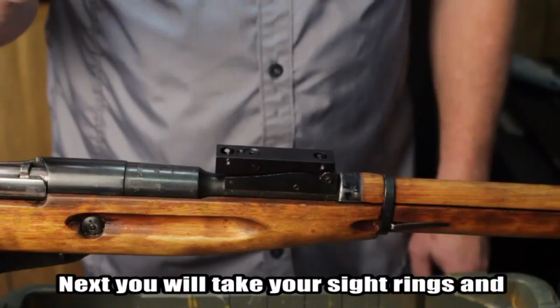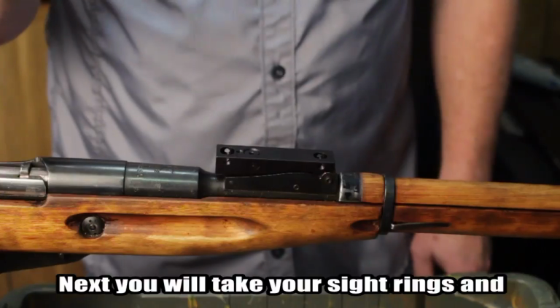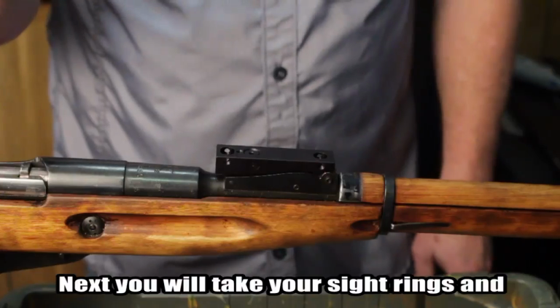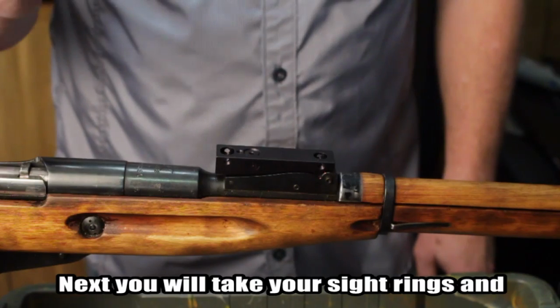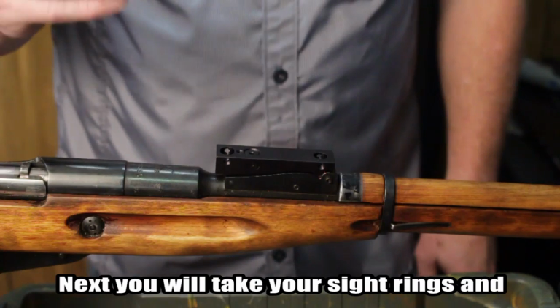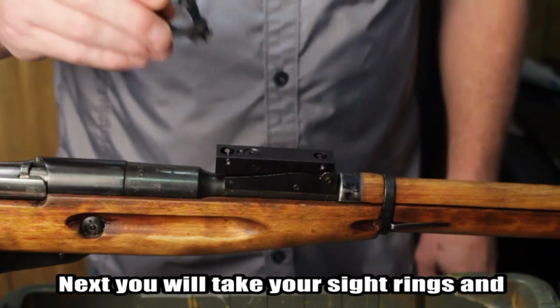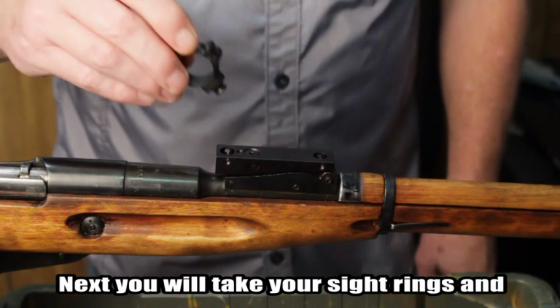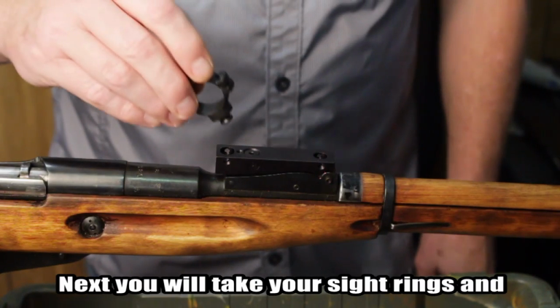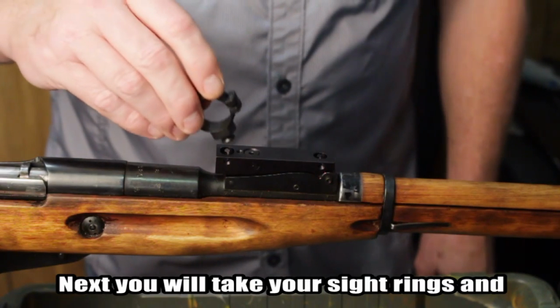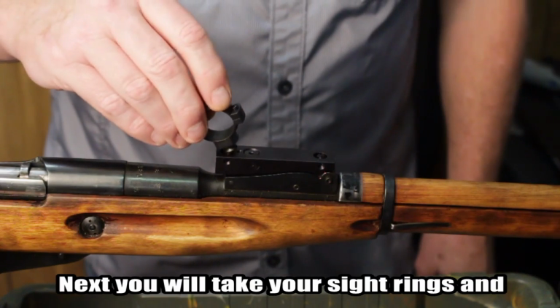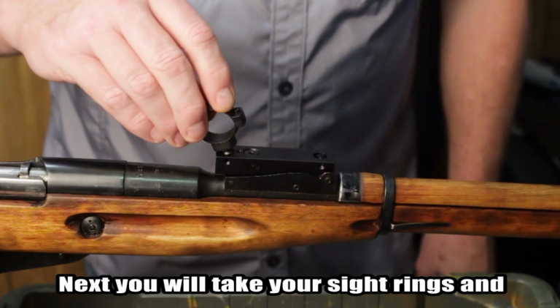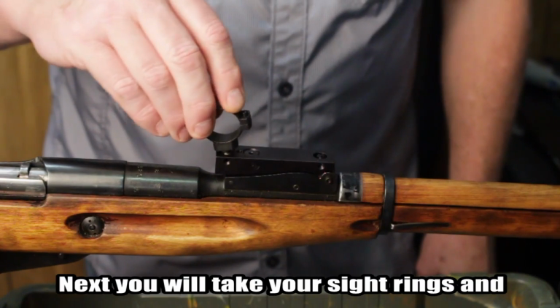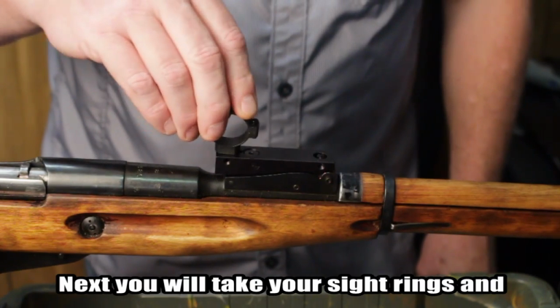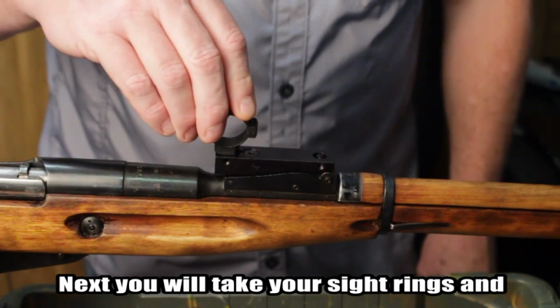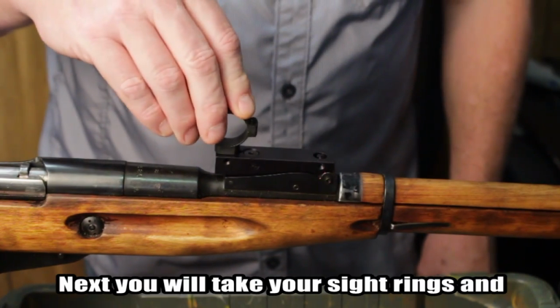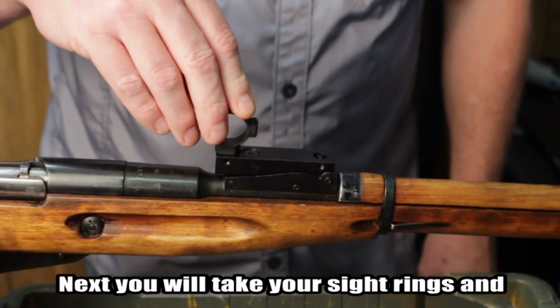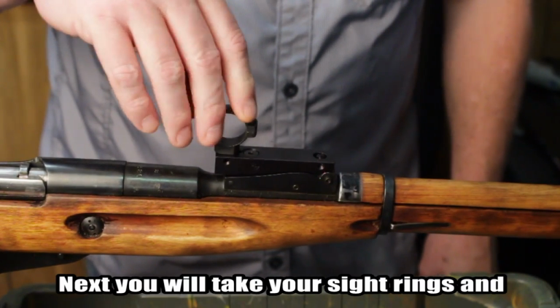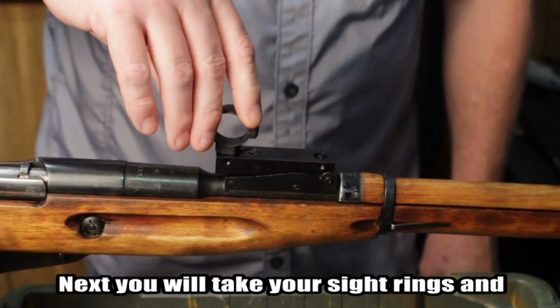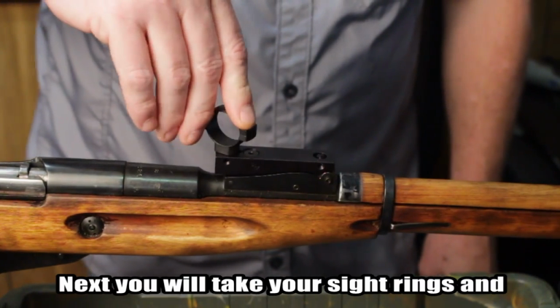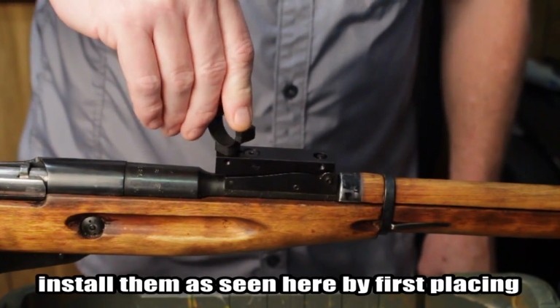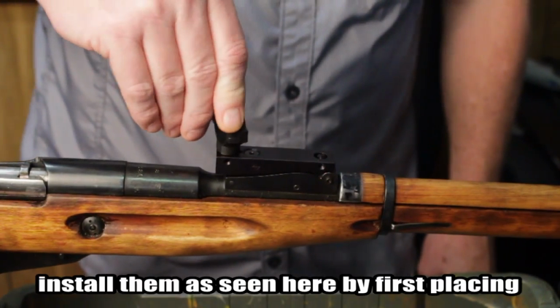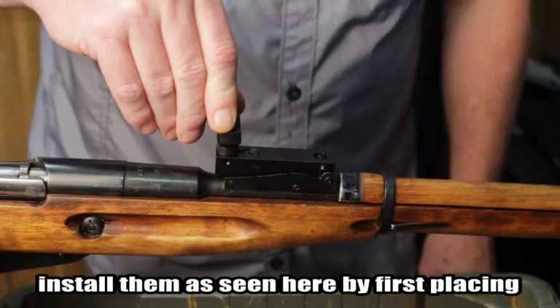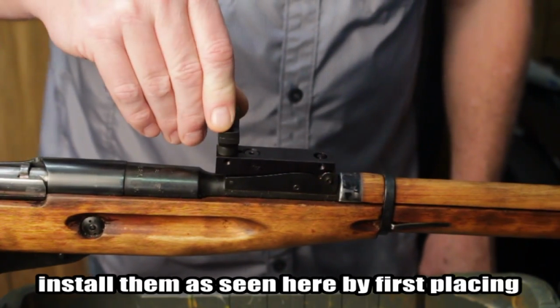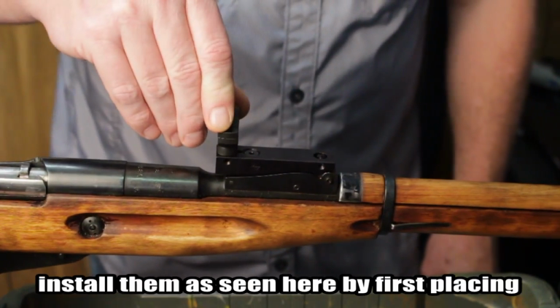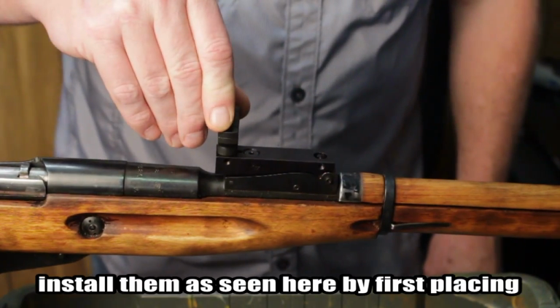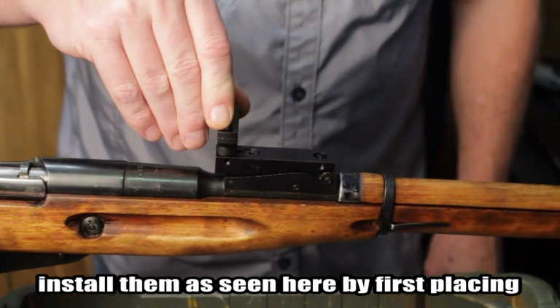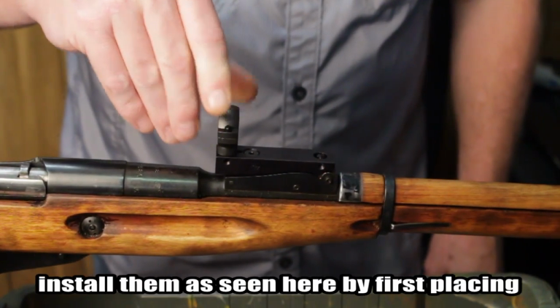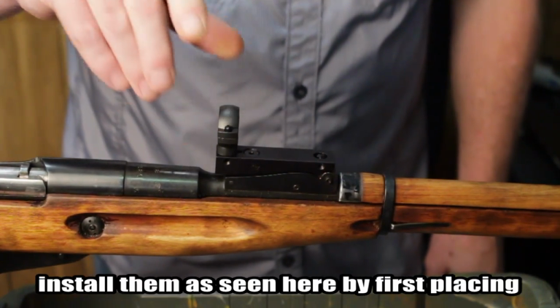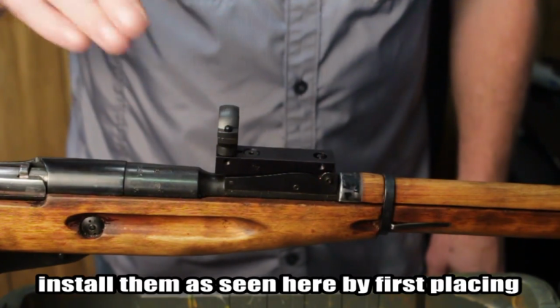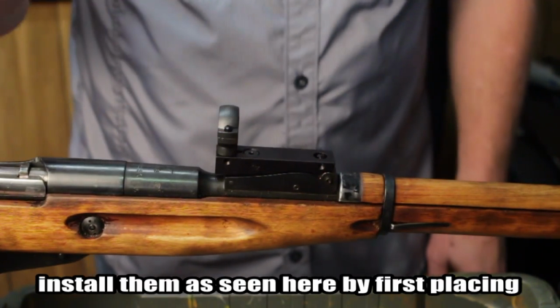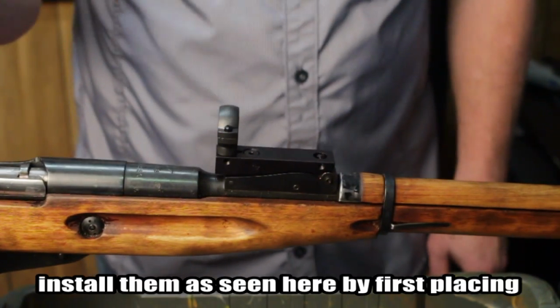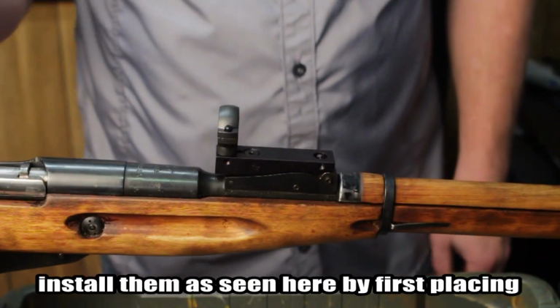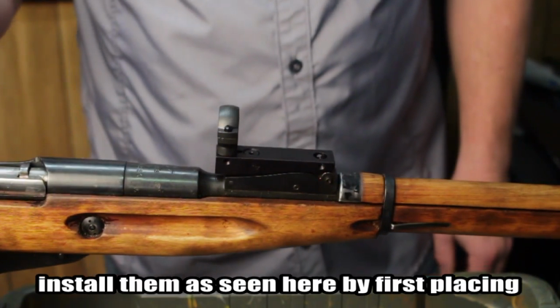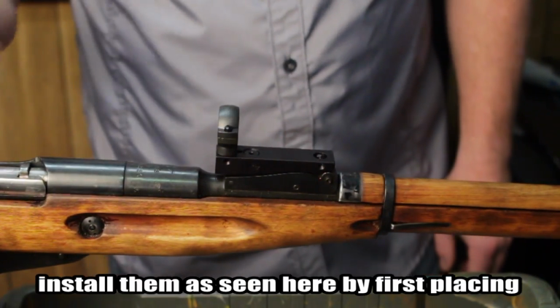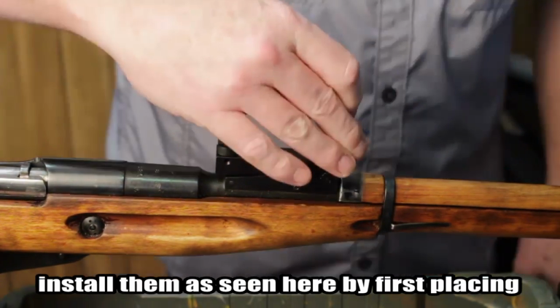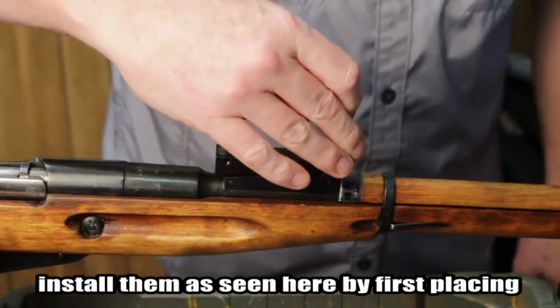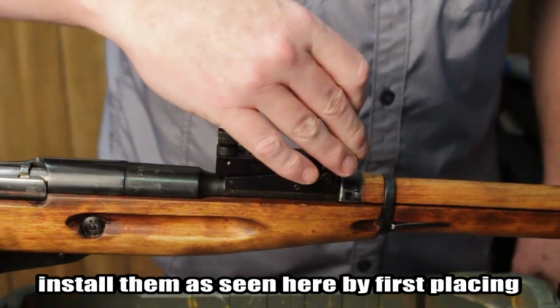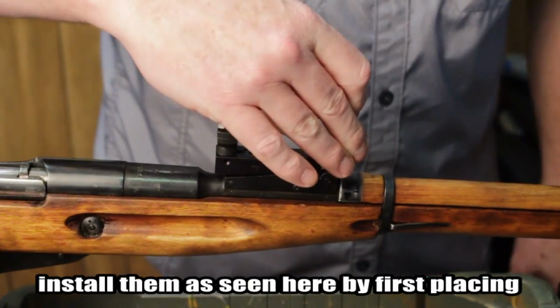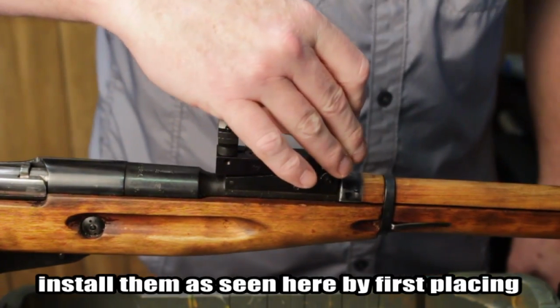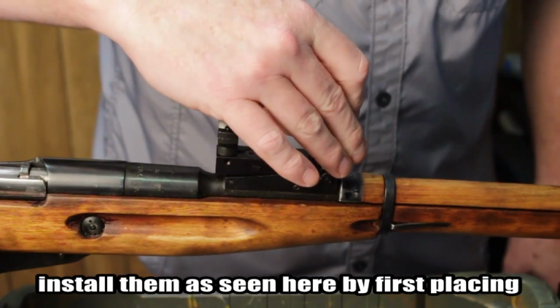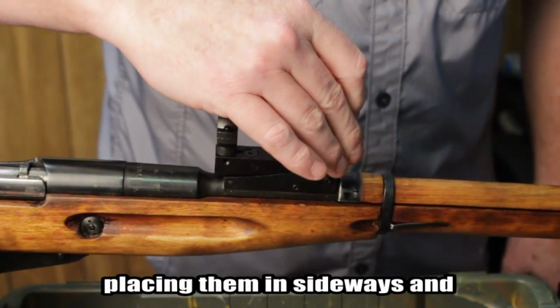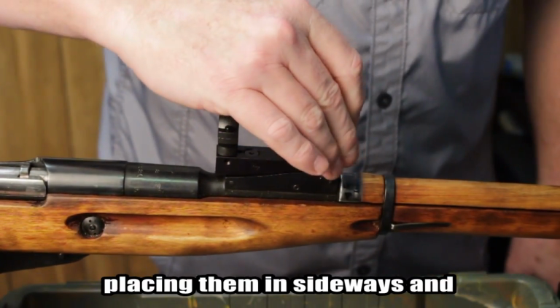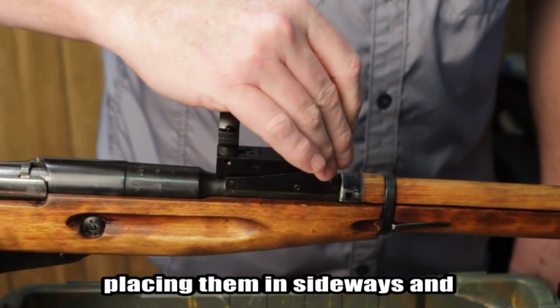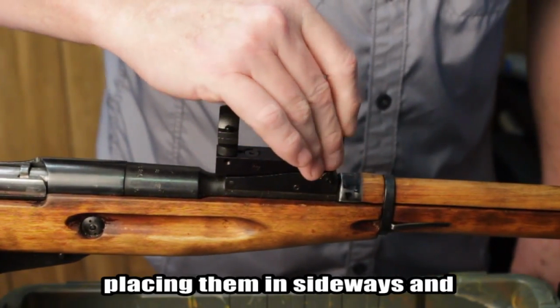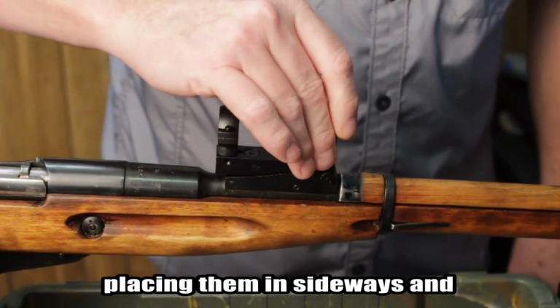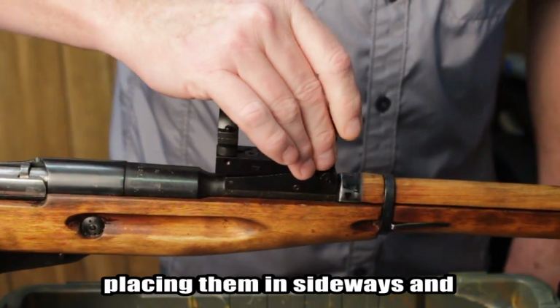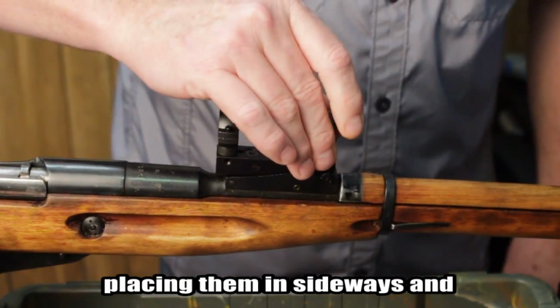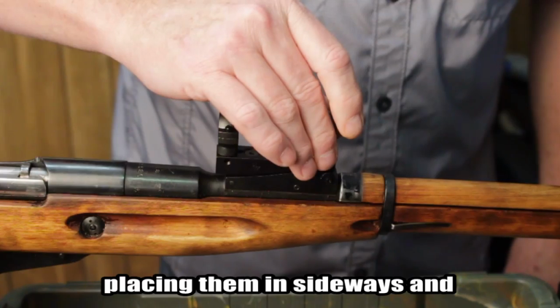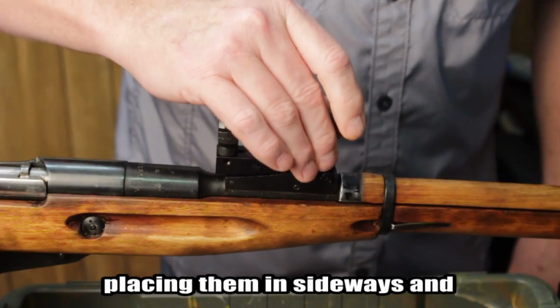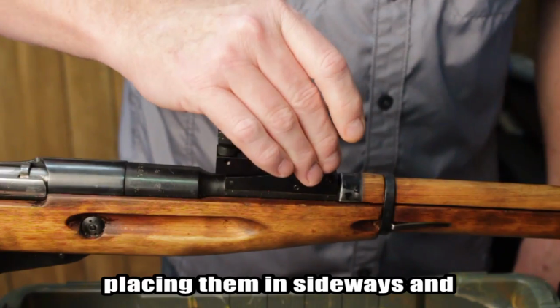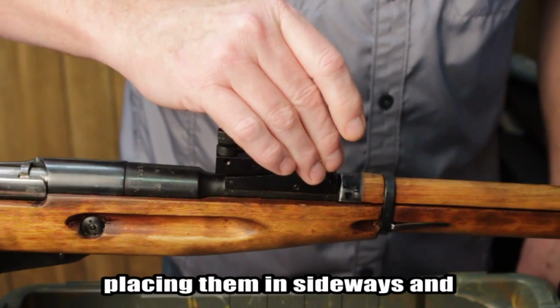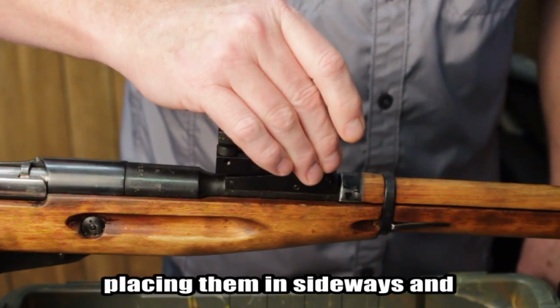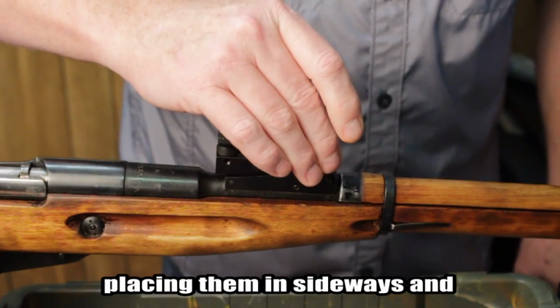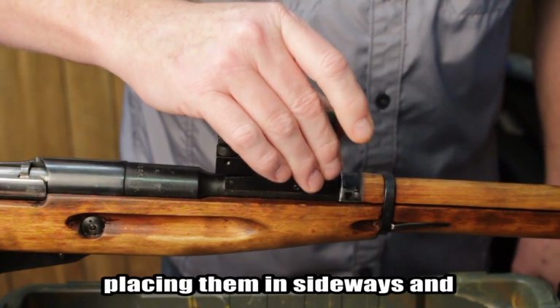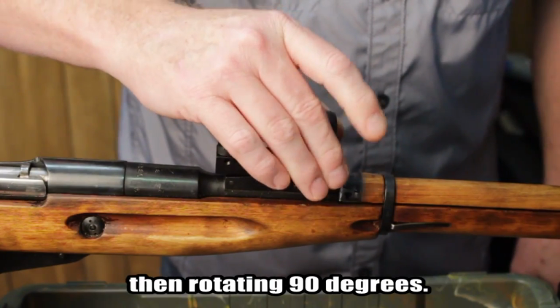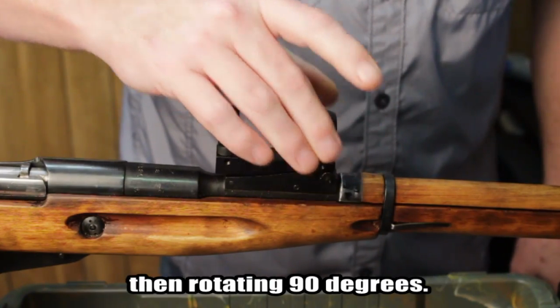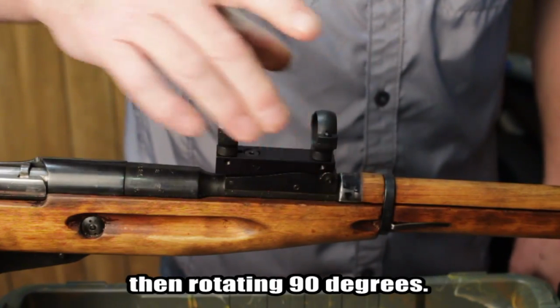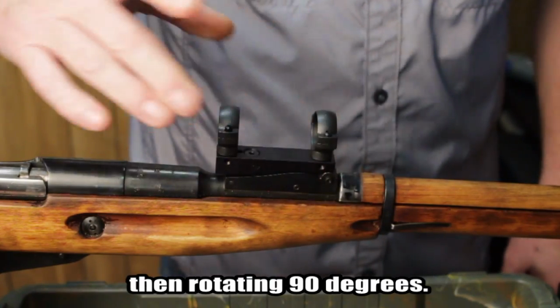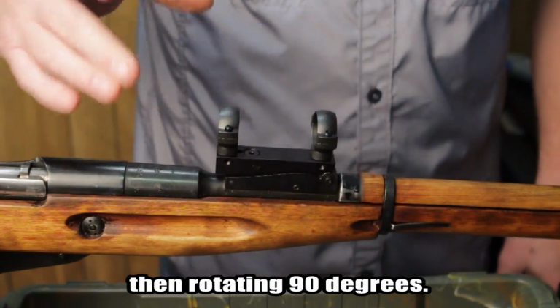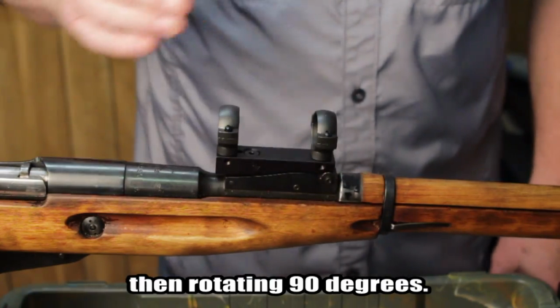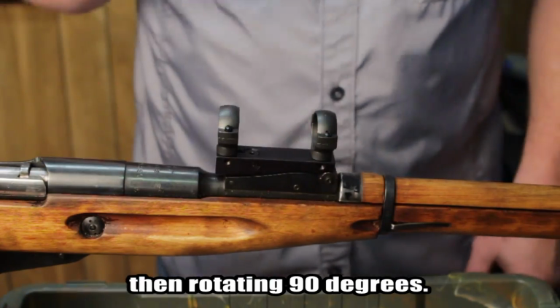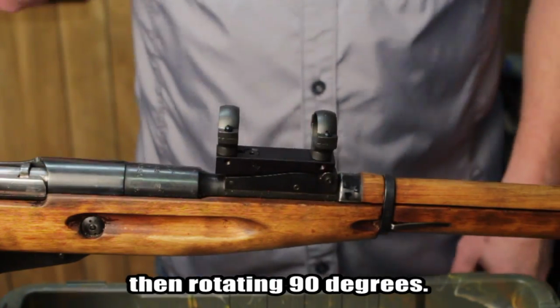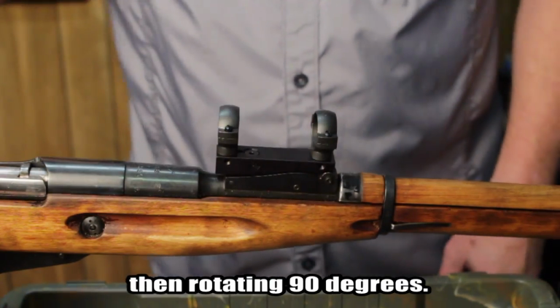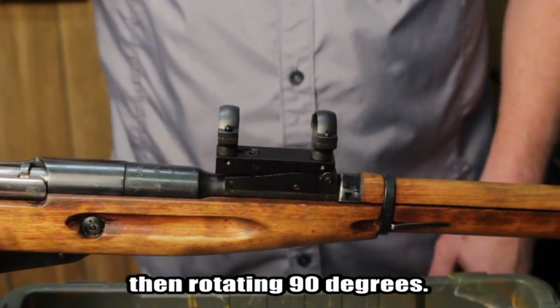Next, you will take your sight rings and install them as seen here, by first placing them in sideways and then rotating 90 degrees.